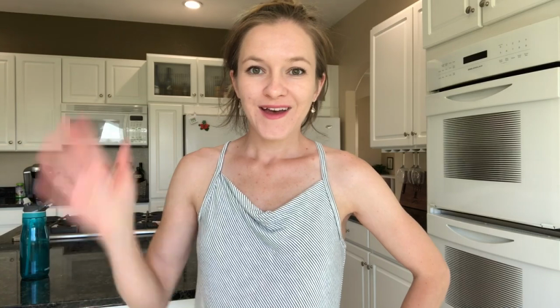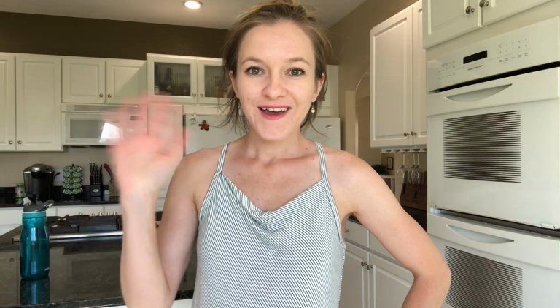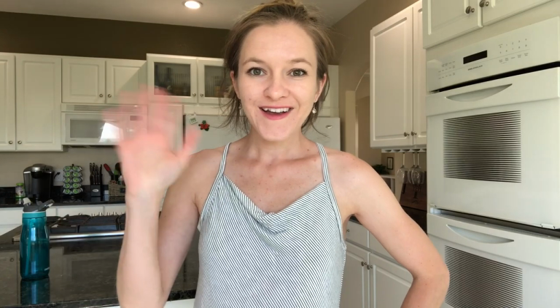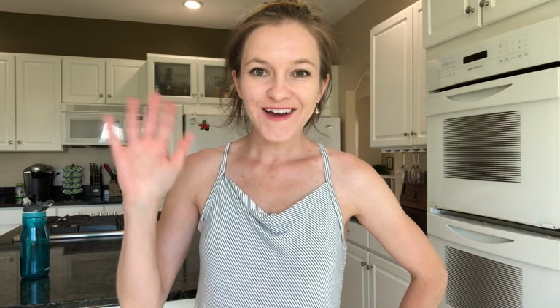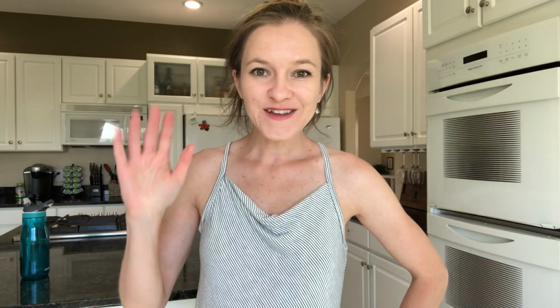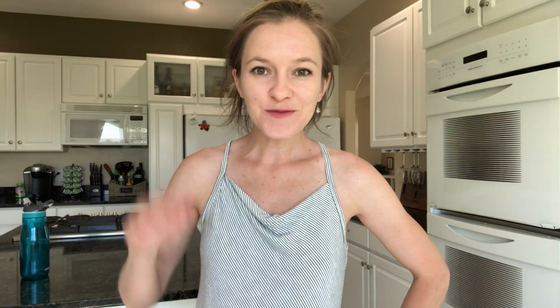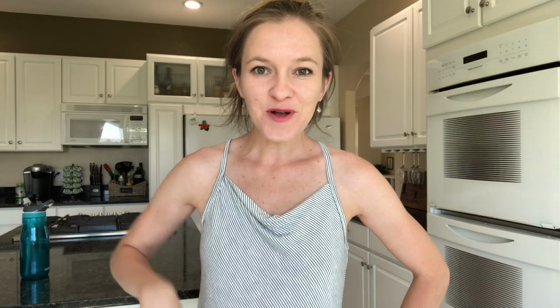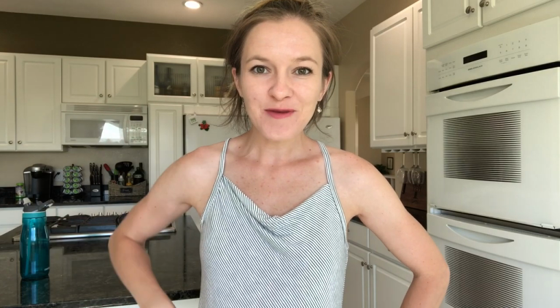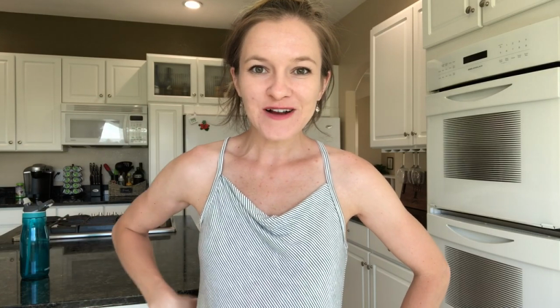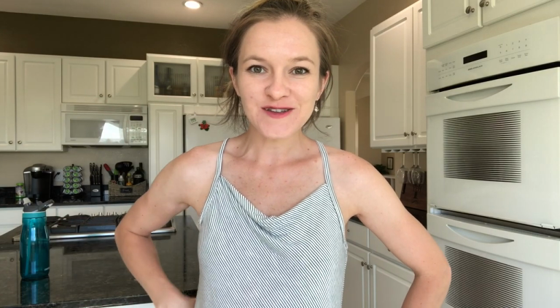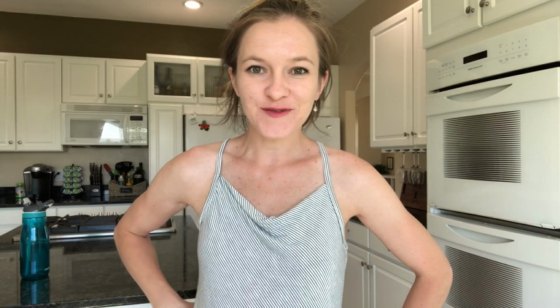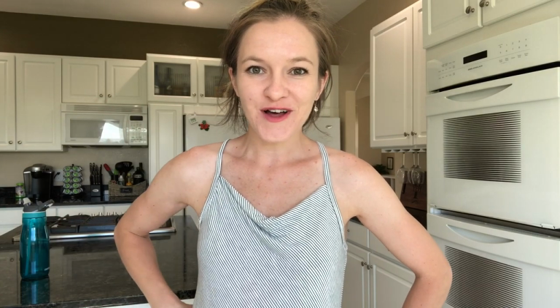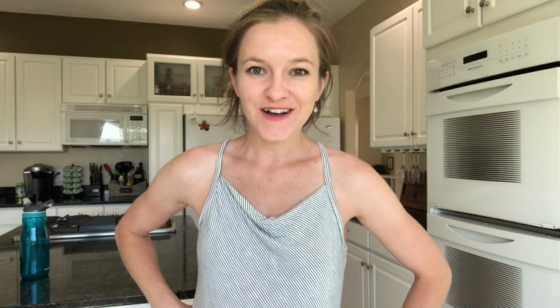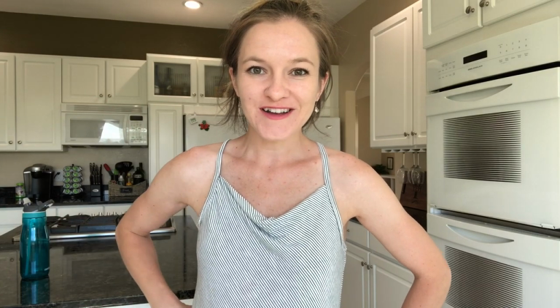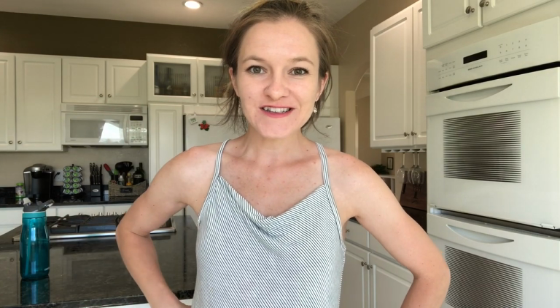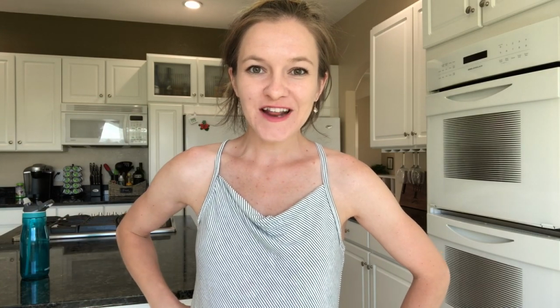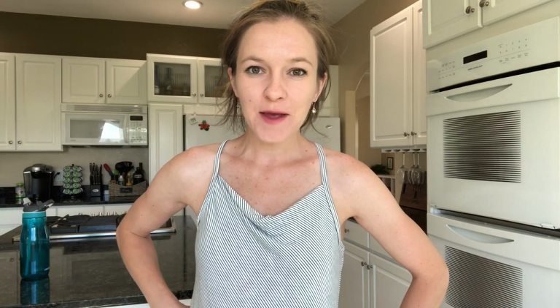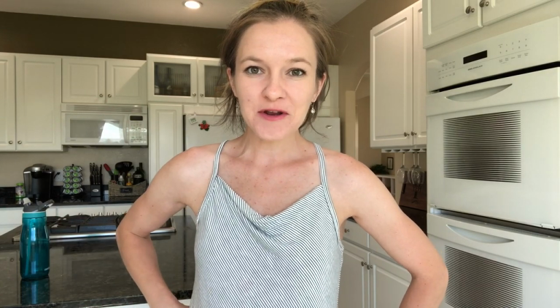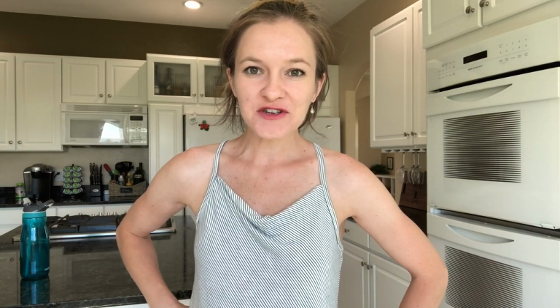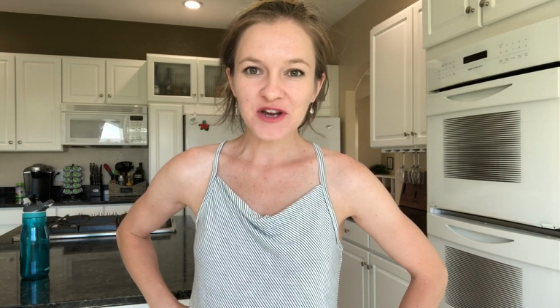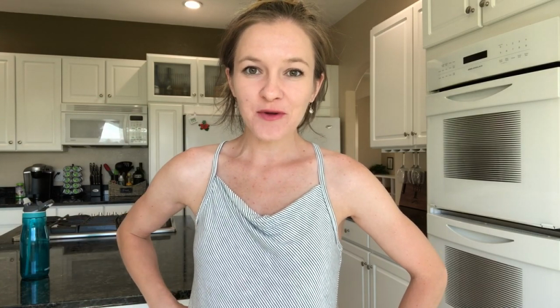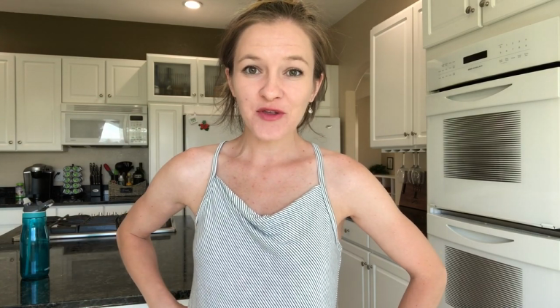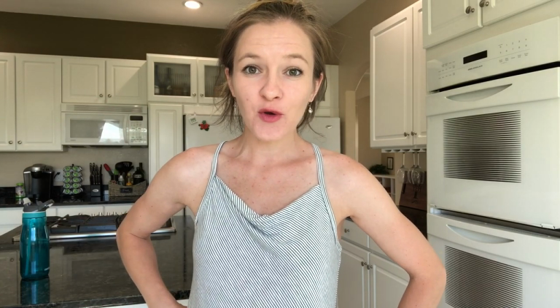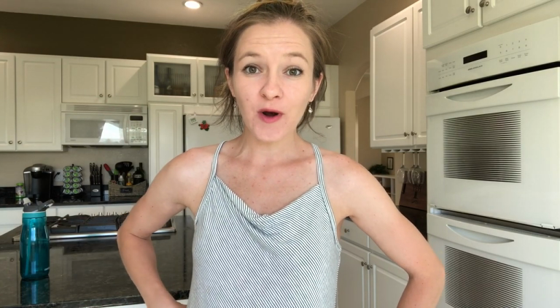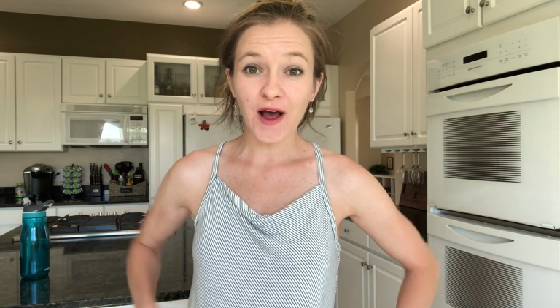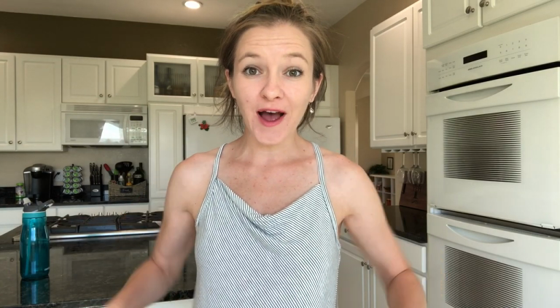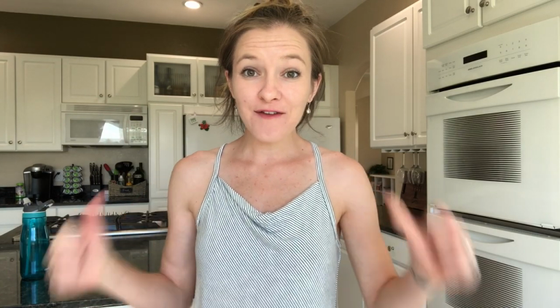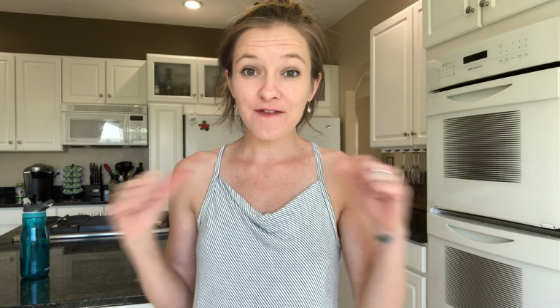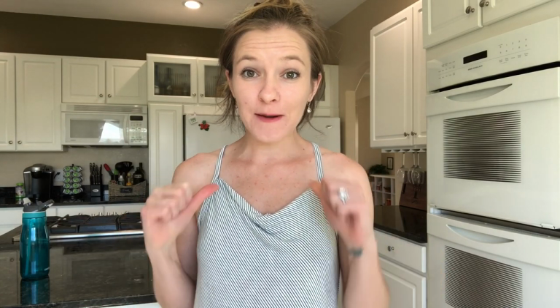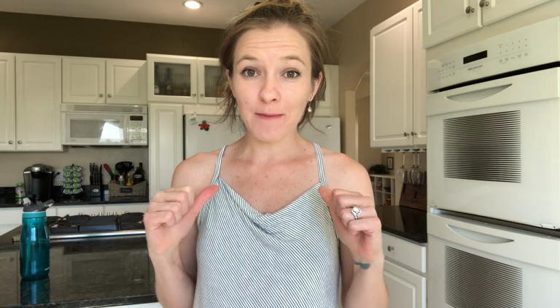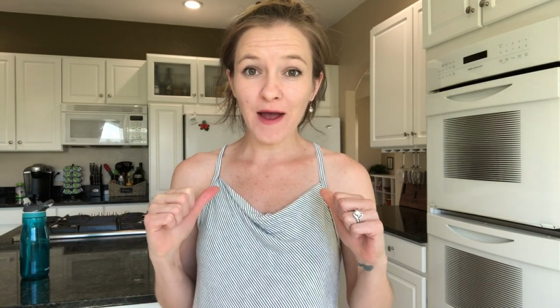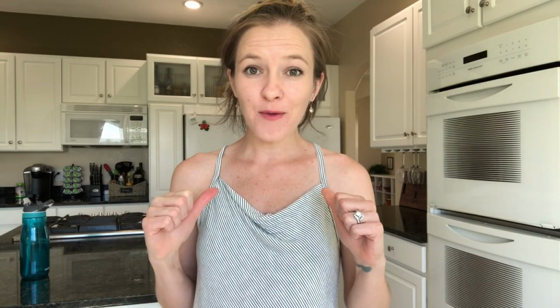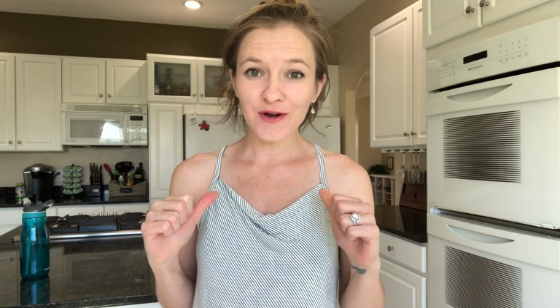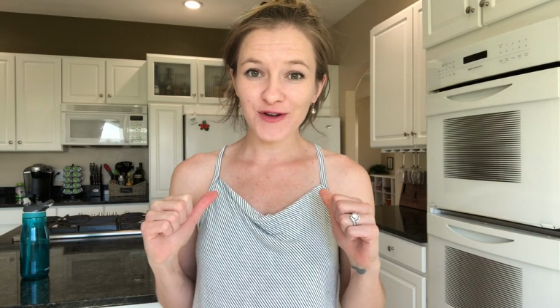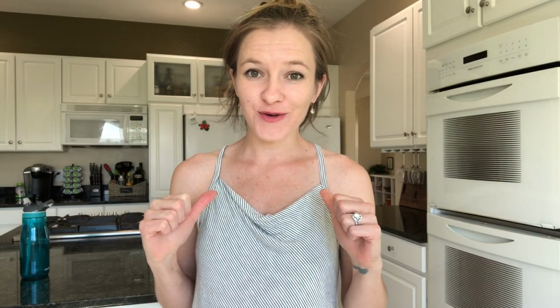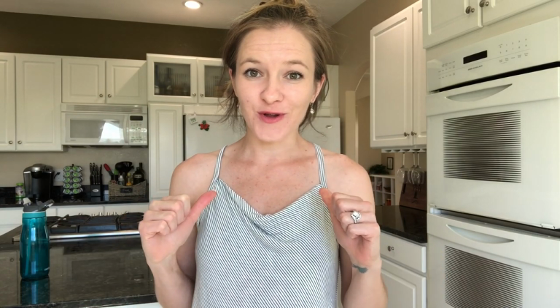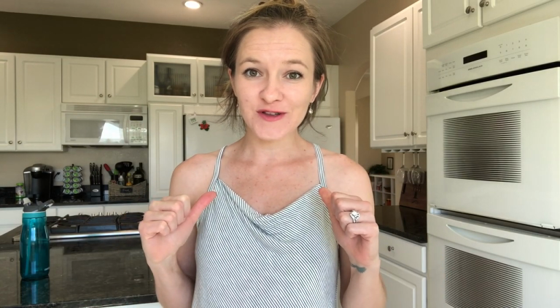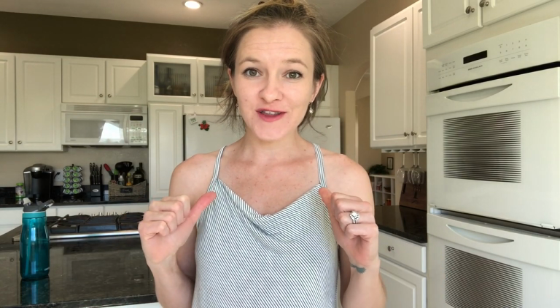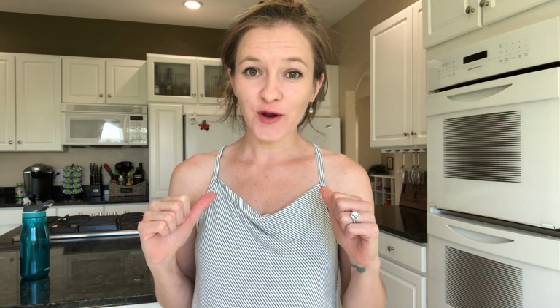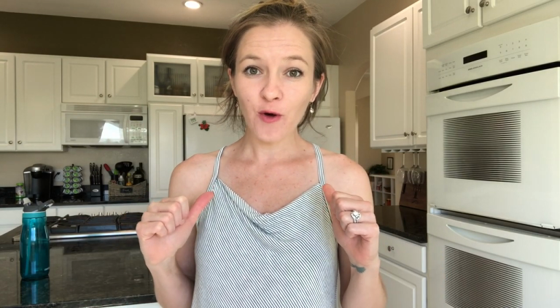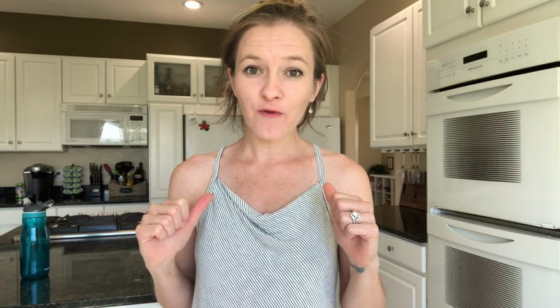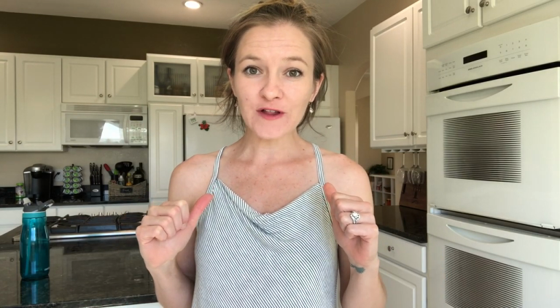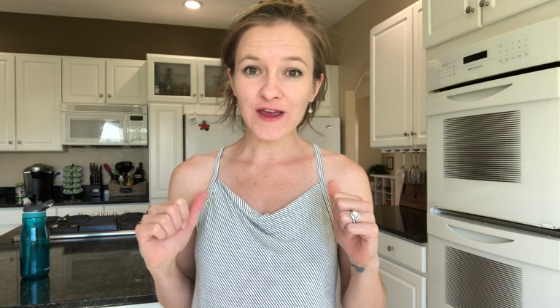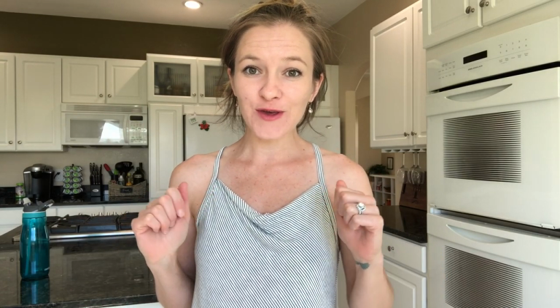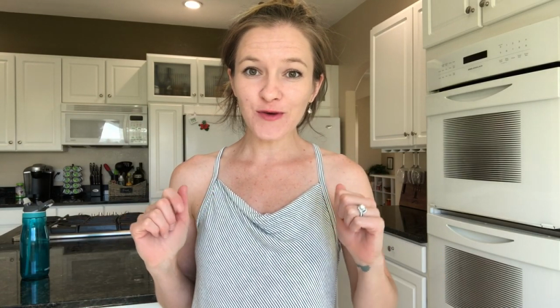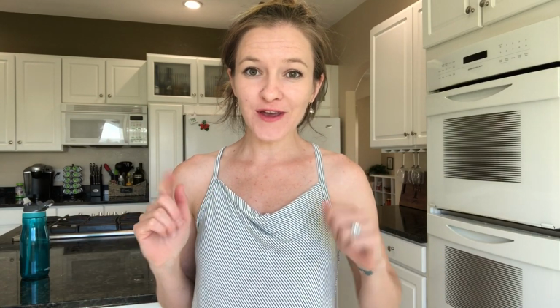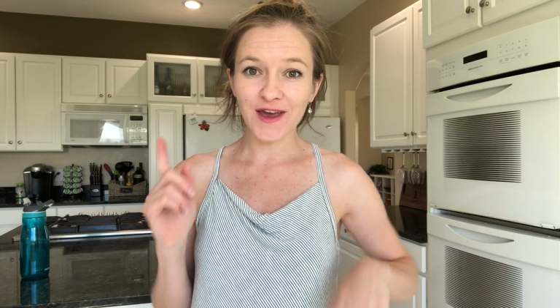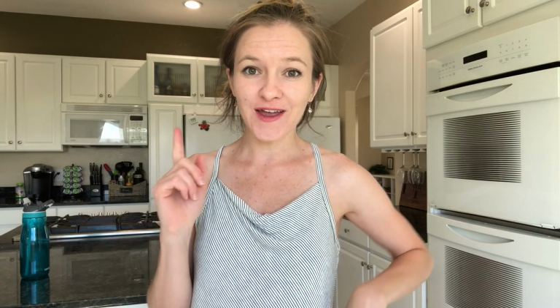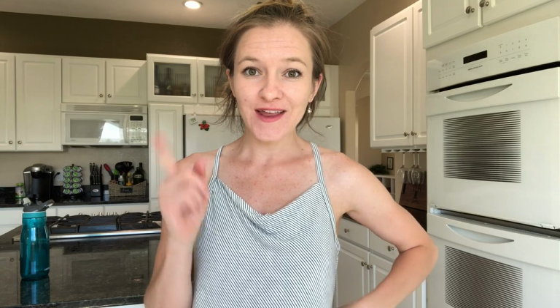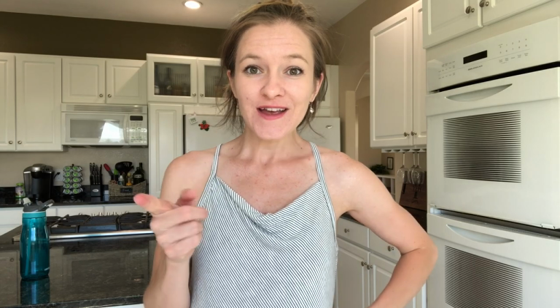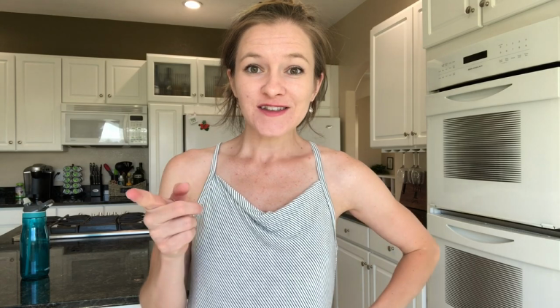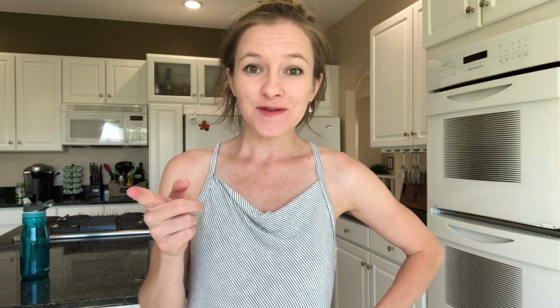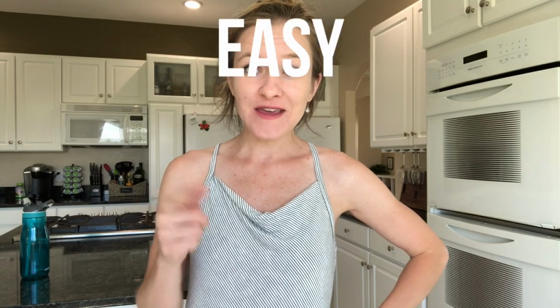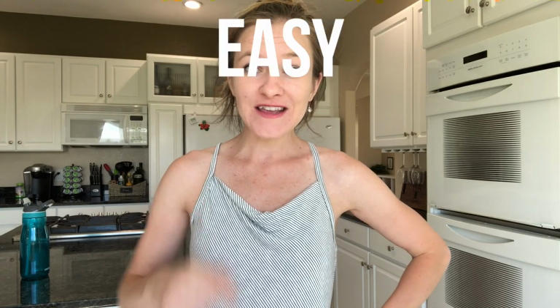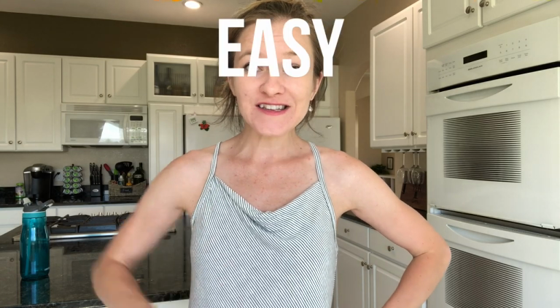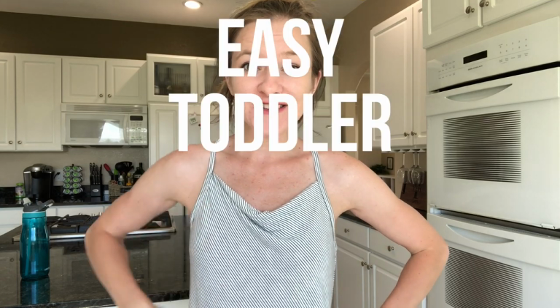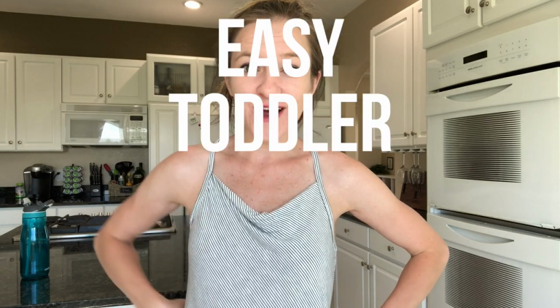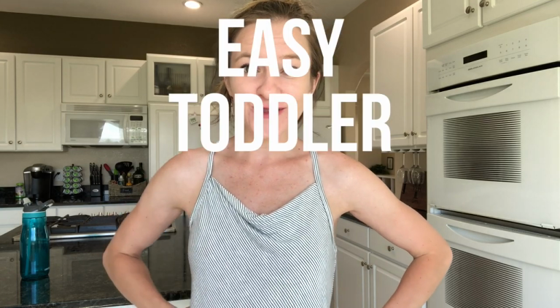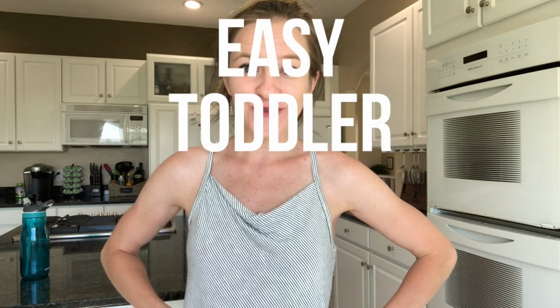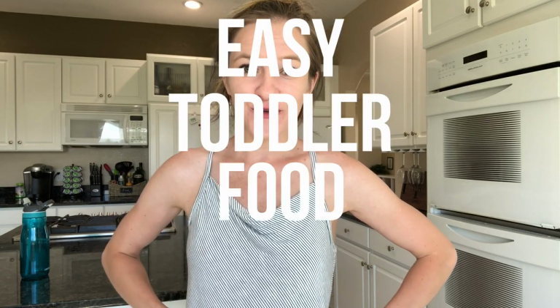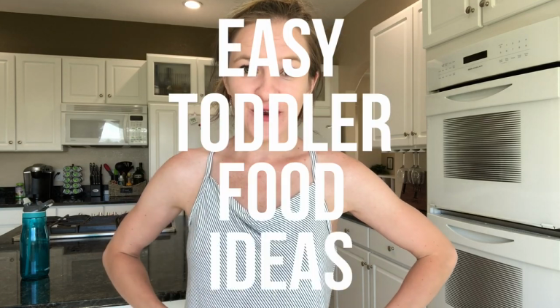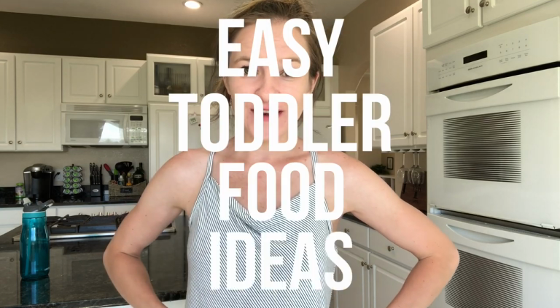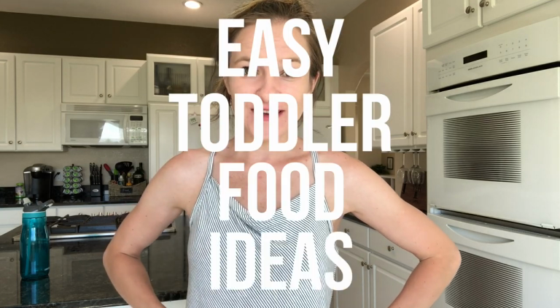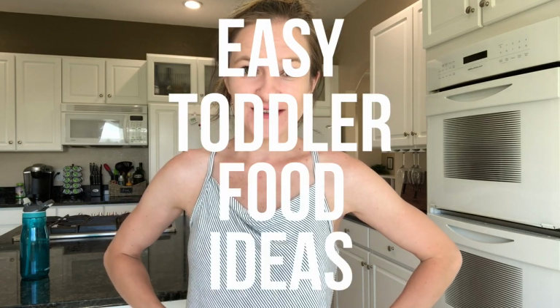Hey guys, welcome back to the vlog. Today I'm going to share with you what I feed my one-year-old, so that hopefully you can get some easy toddler food ideas.